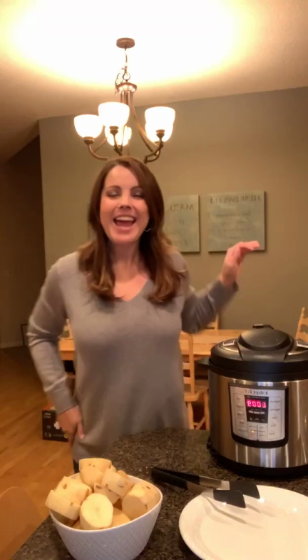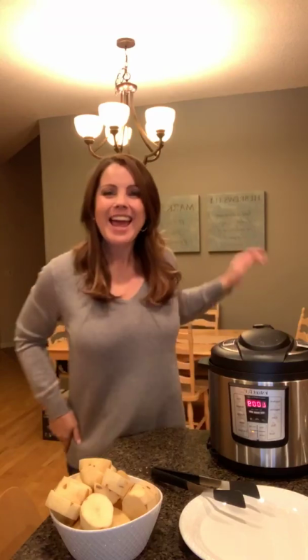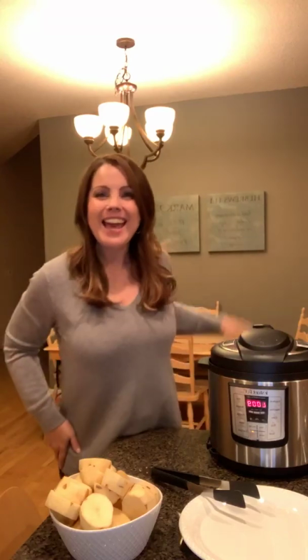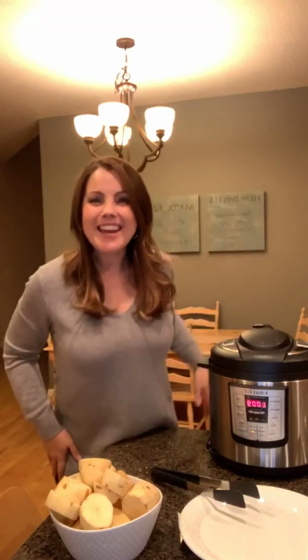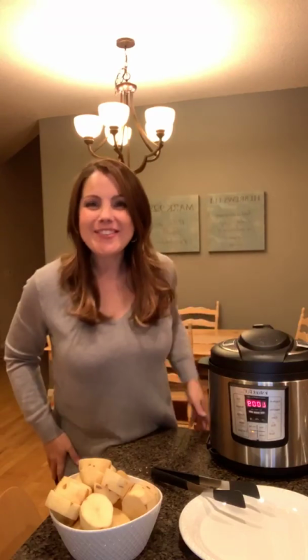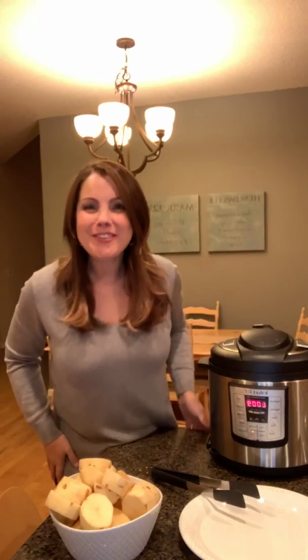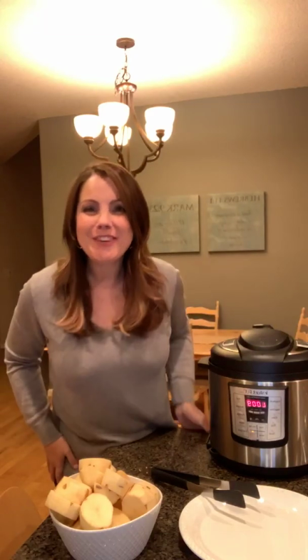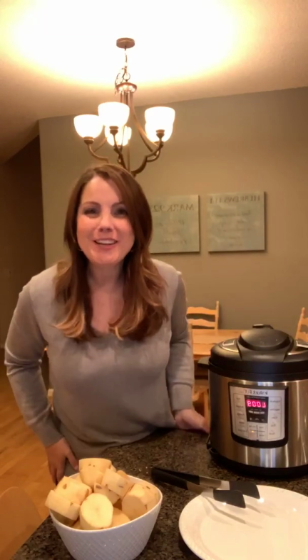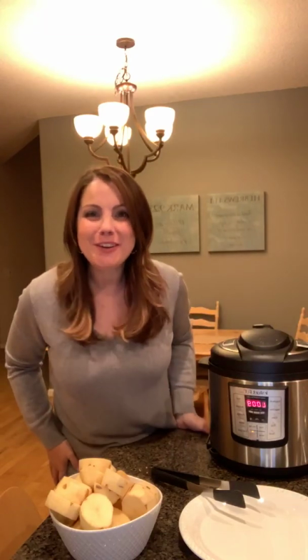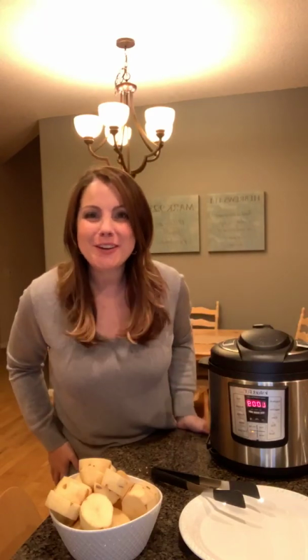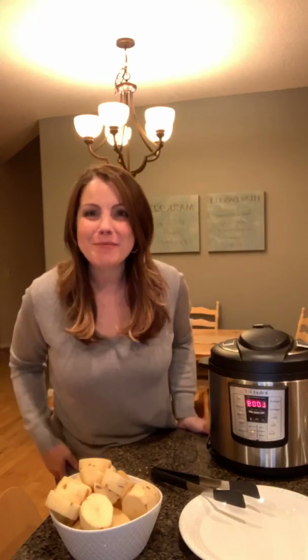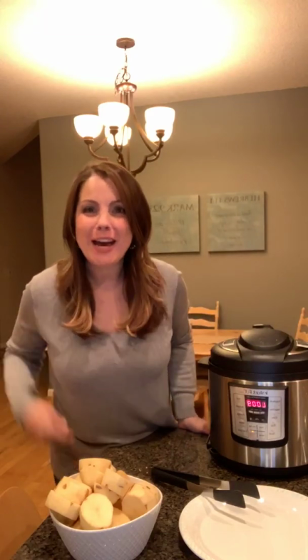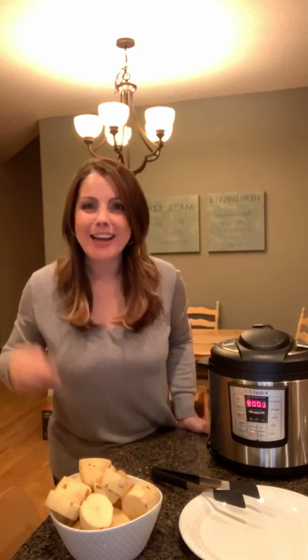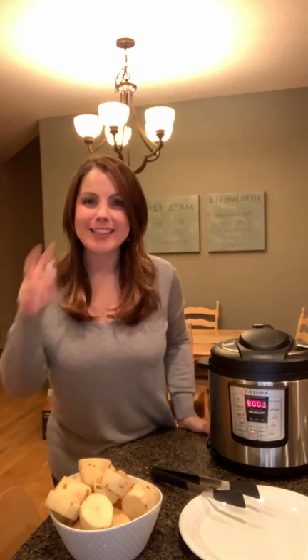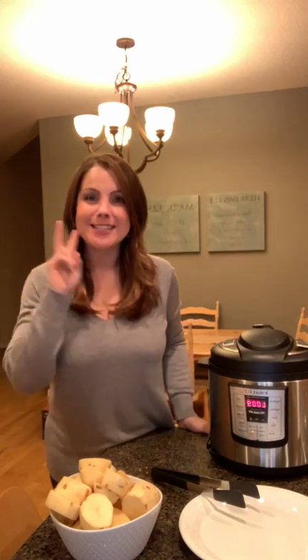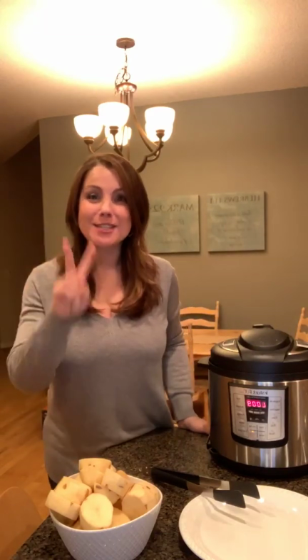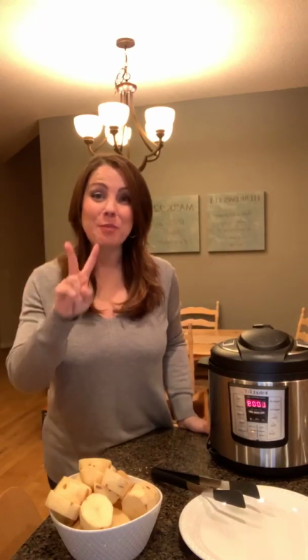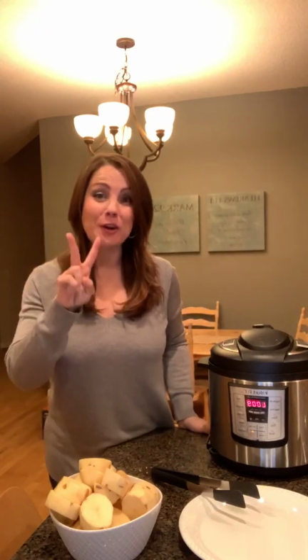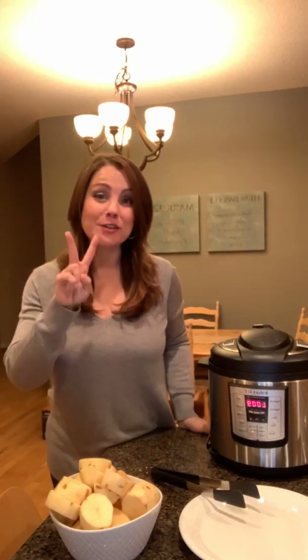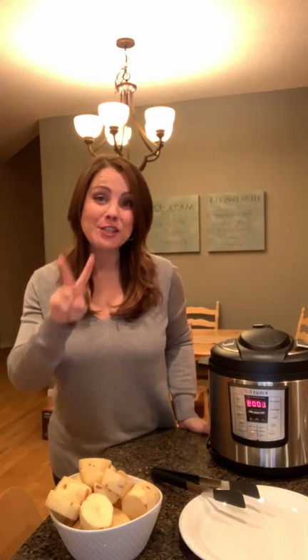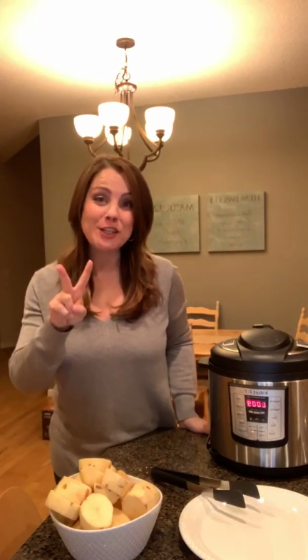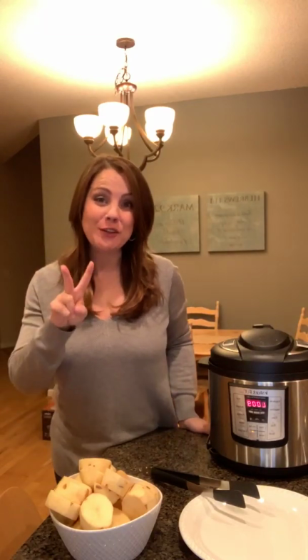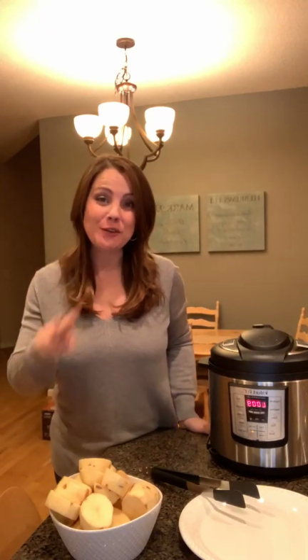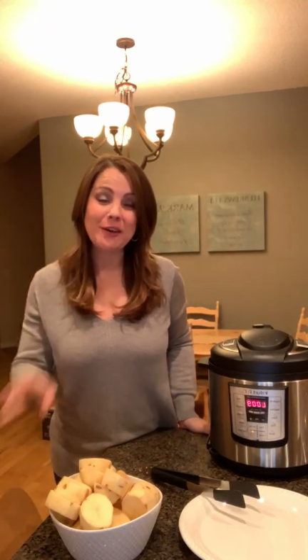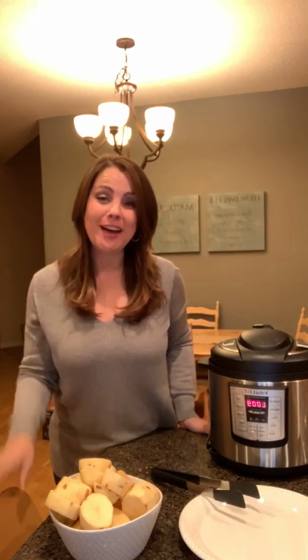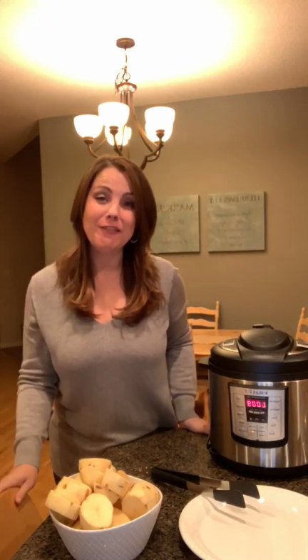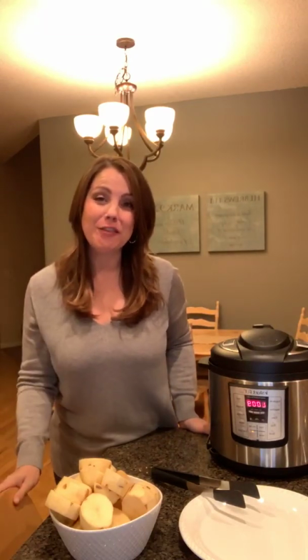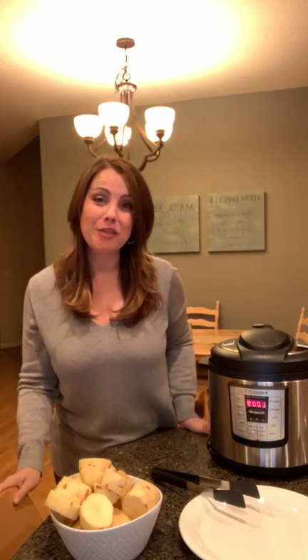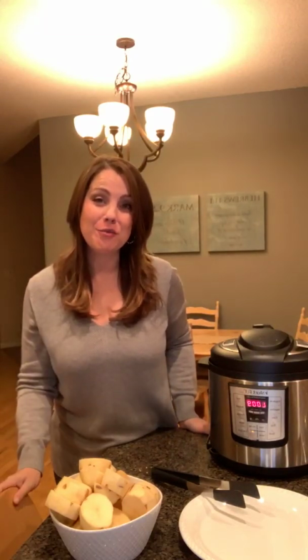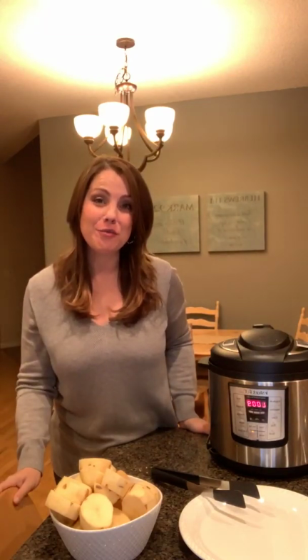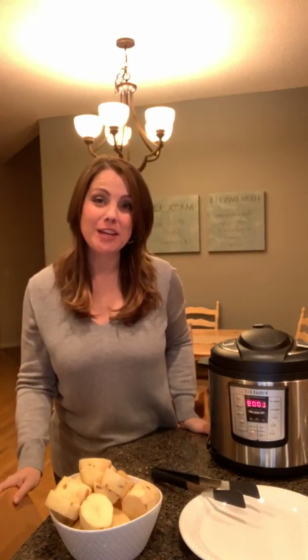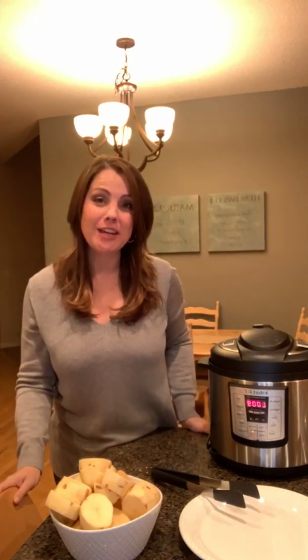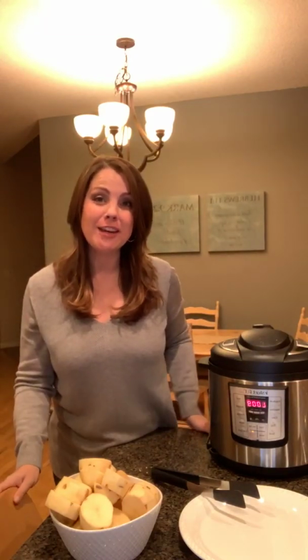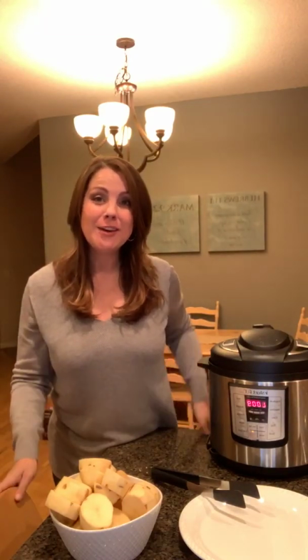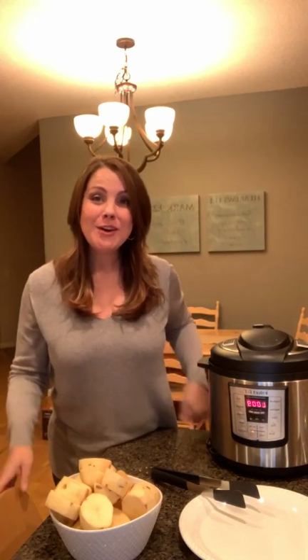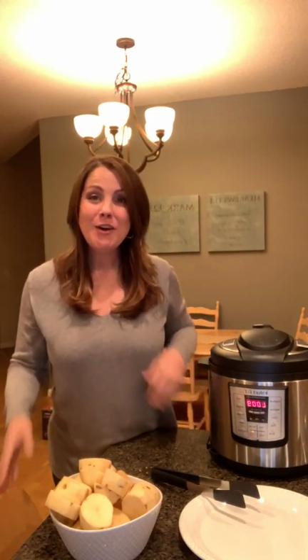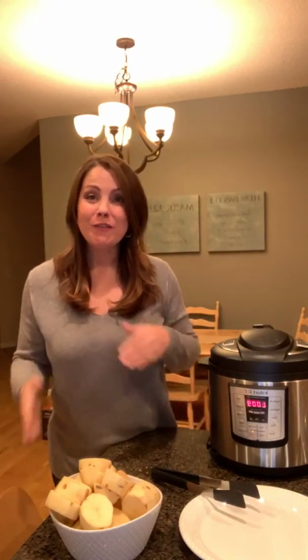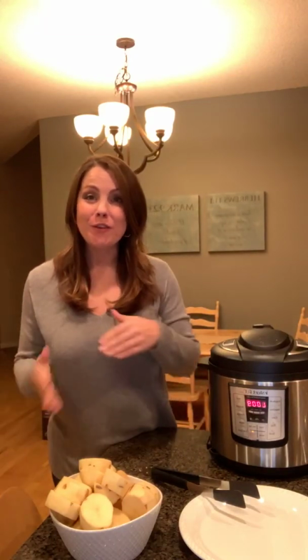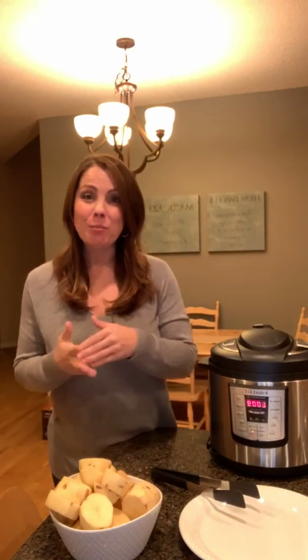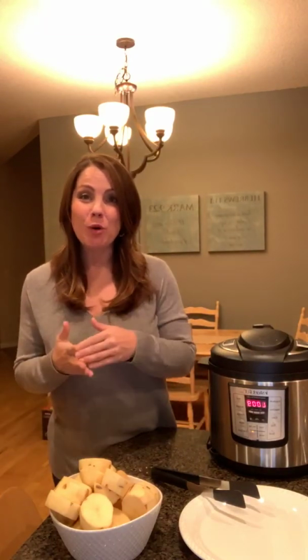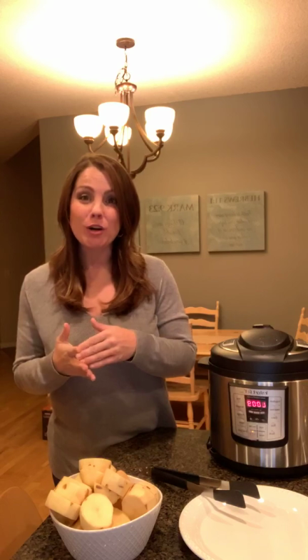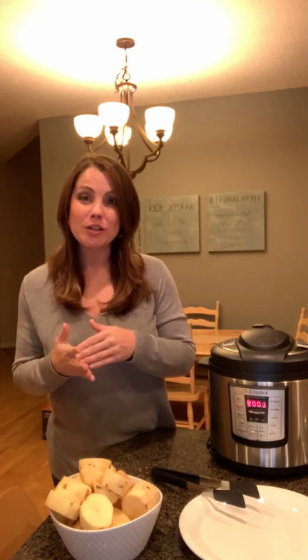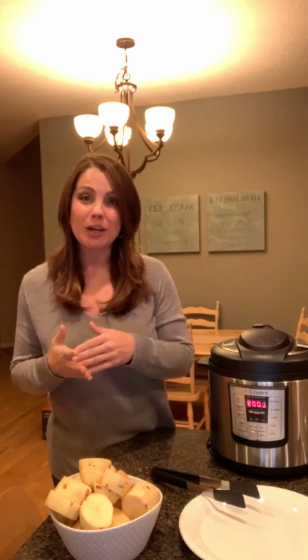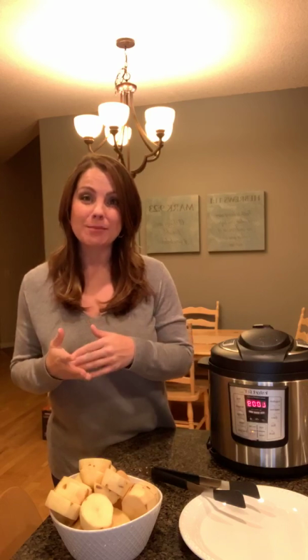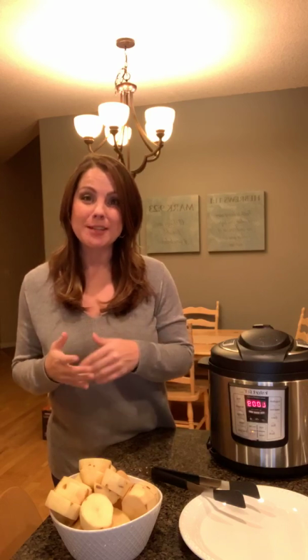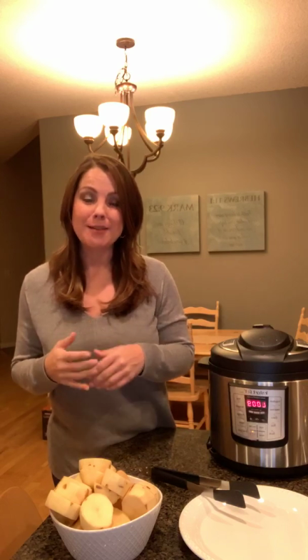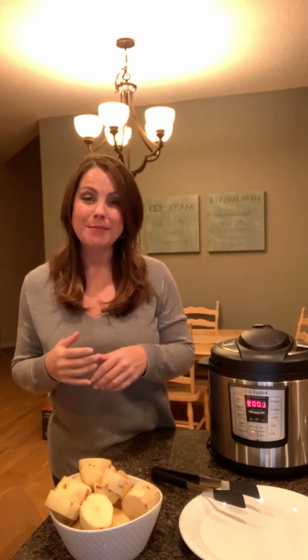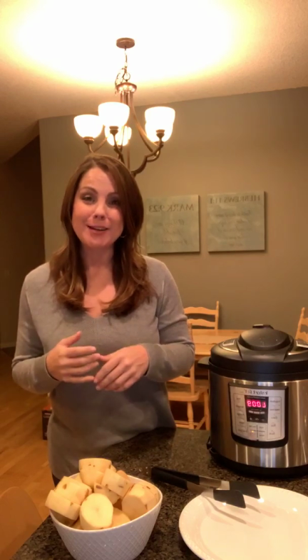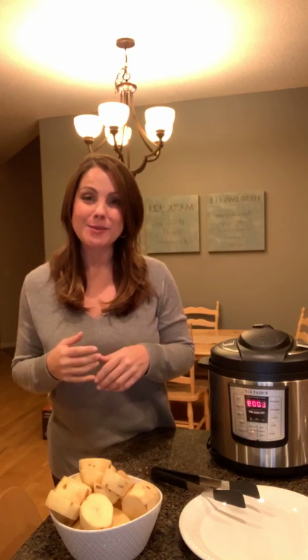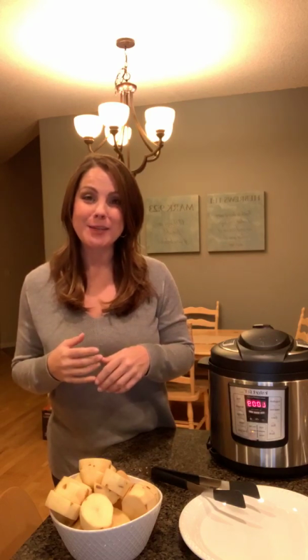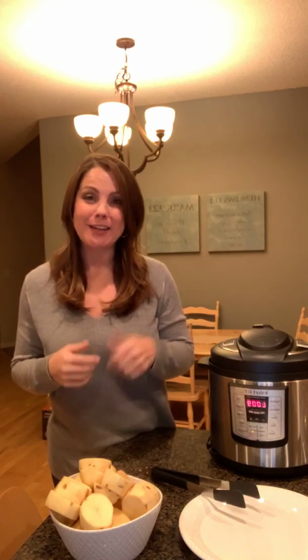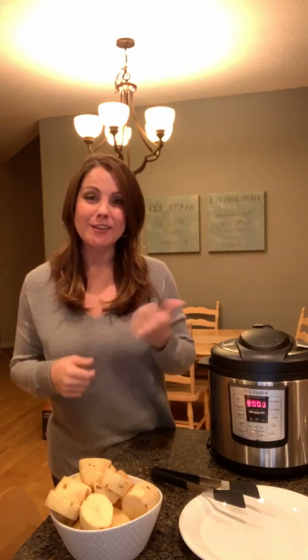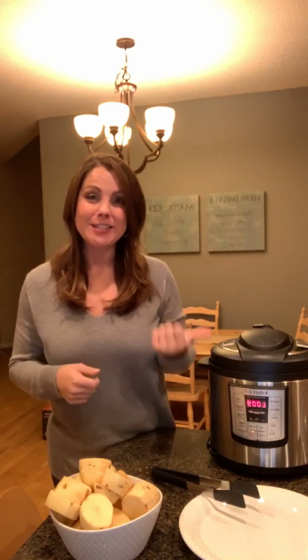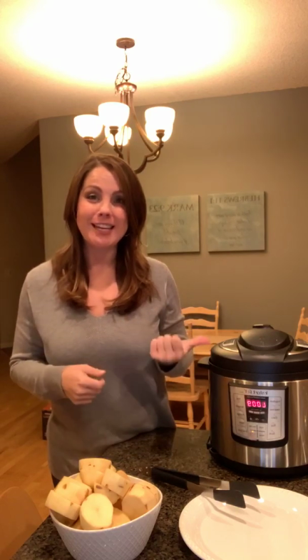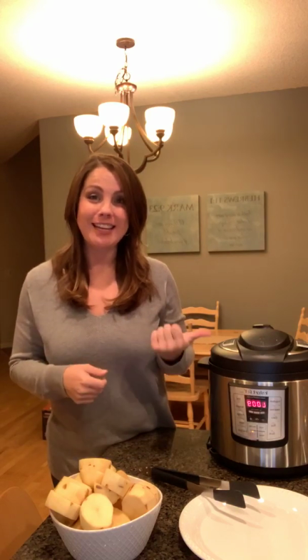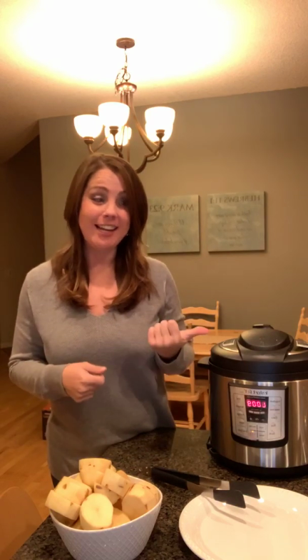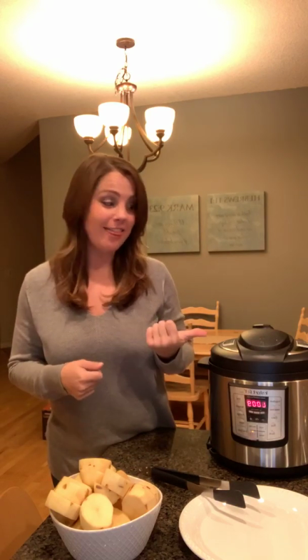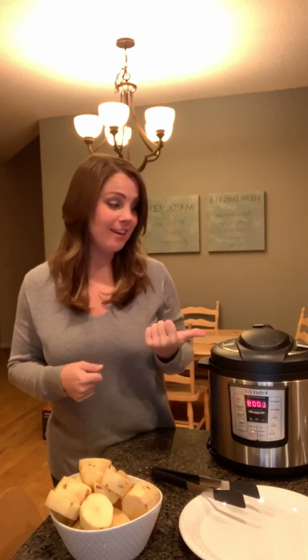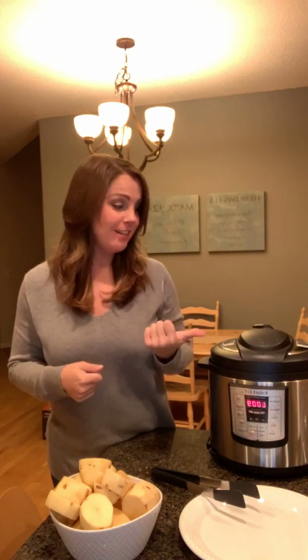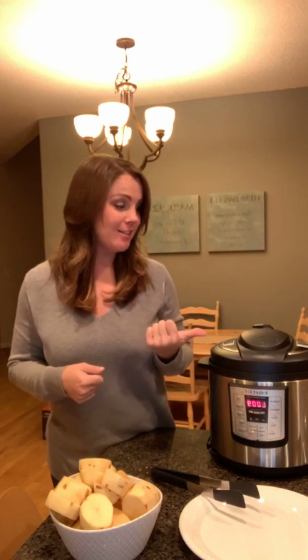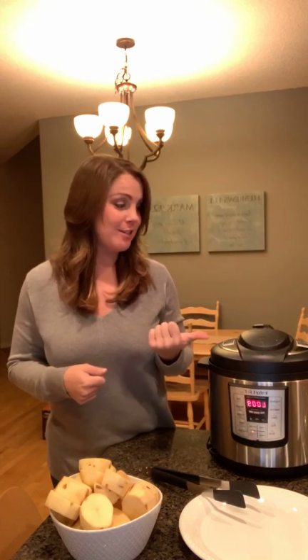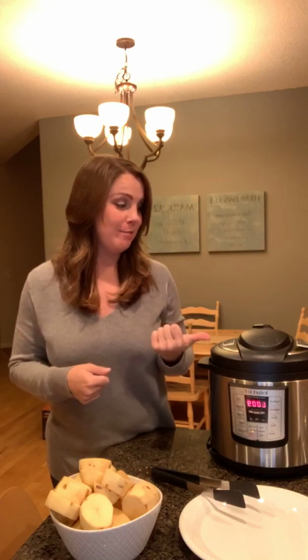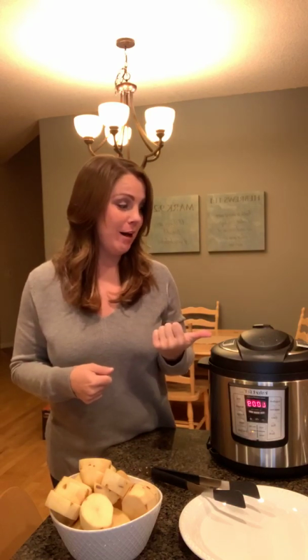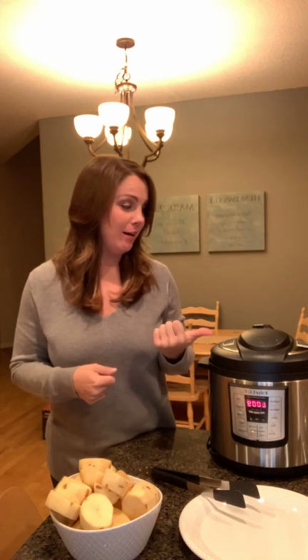Hey everybody, welcome back. This is part two of three for pork chops and mashed potatoes in the Instant Pot.